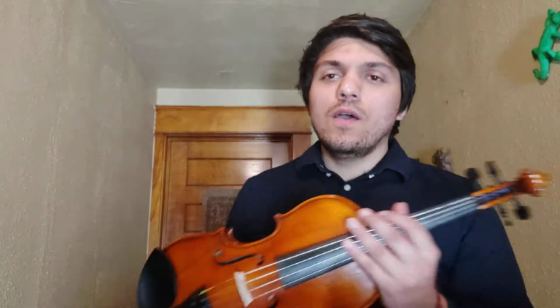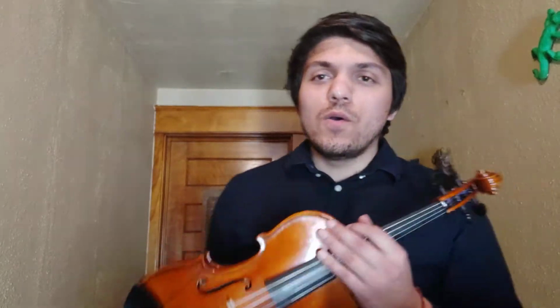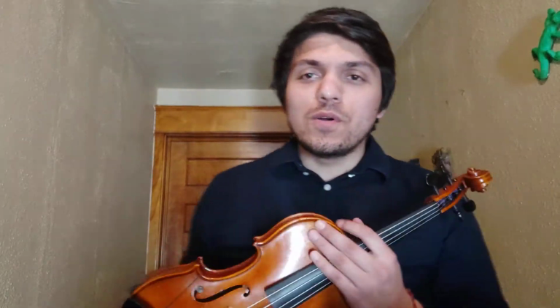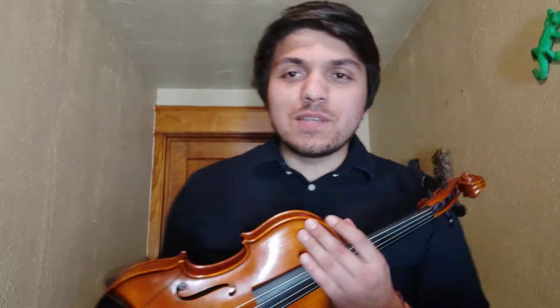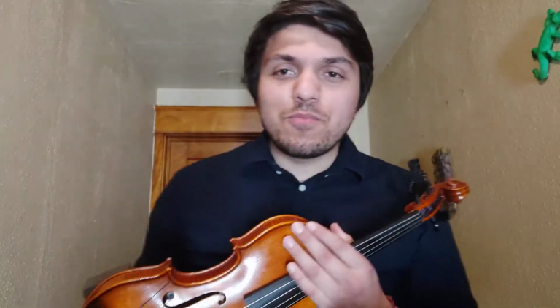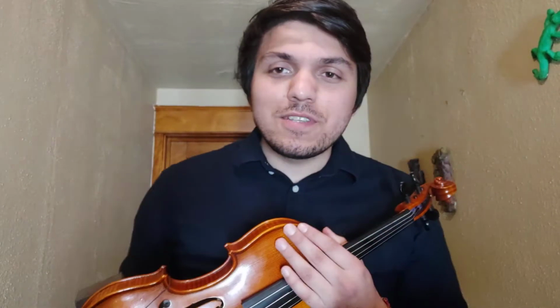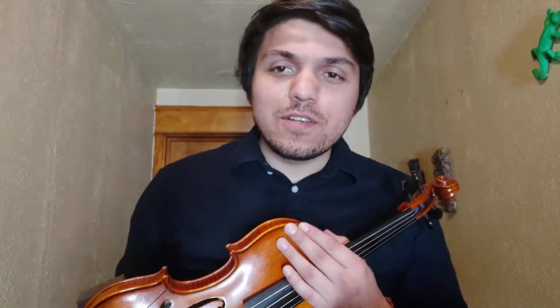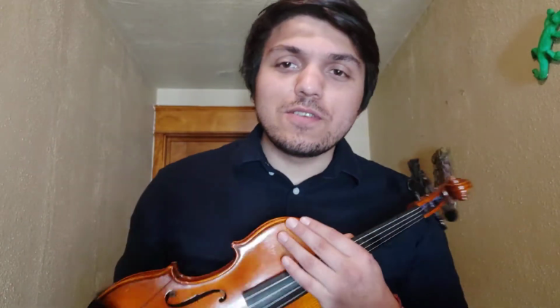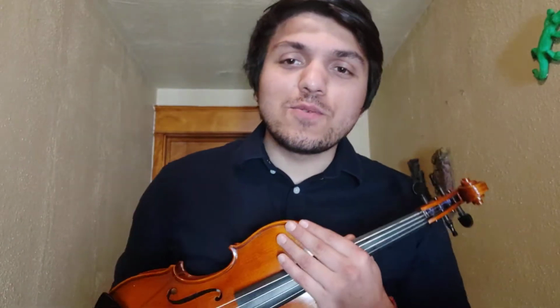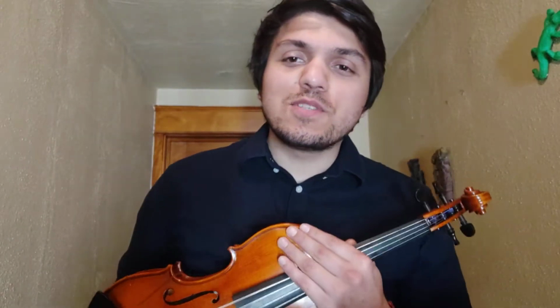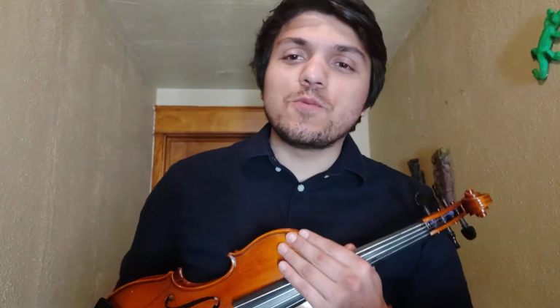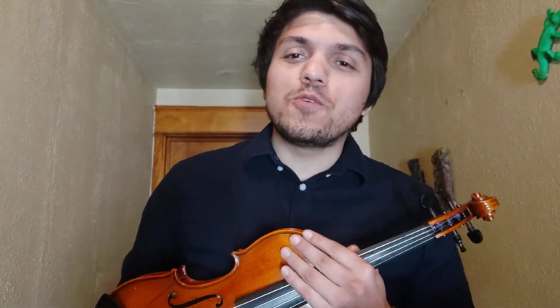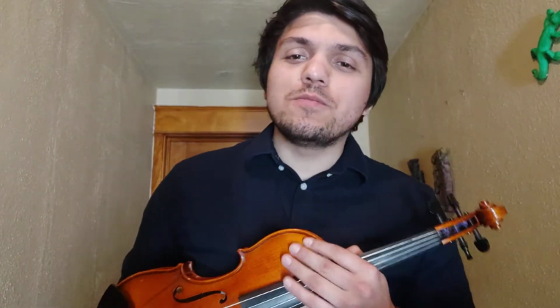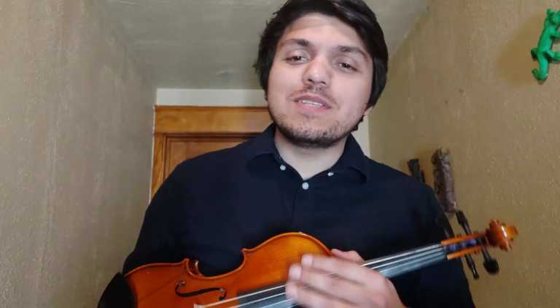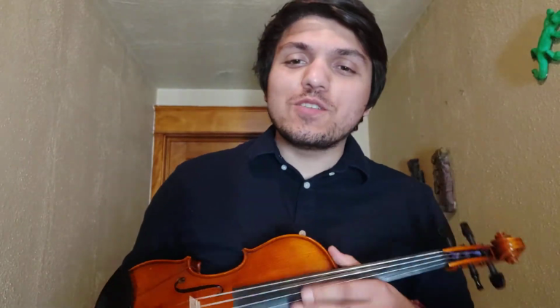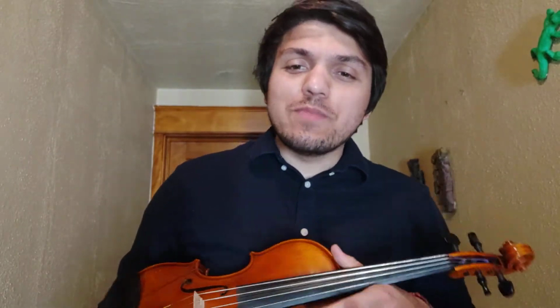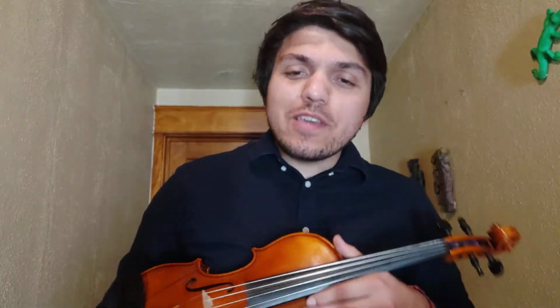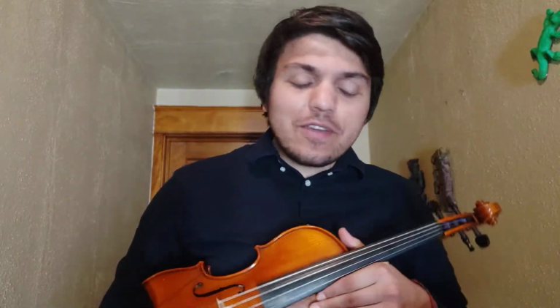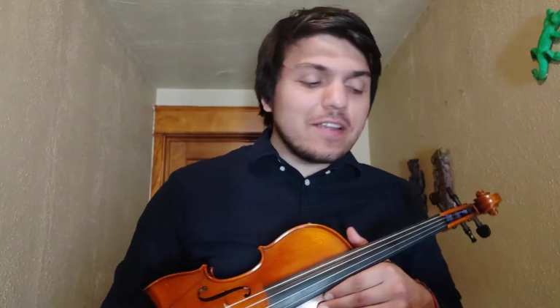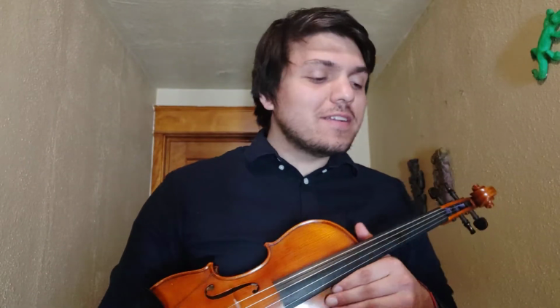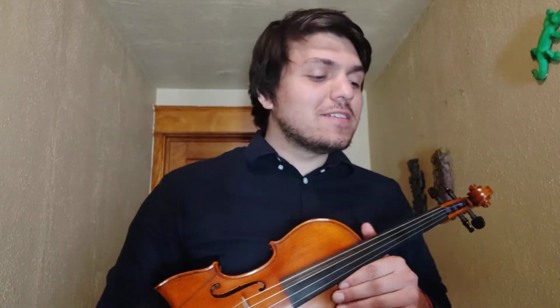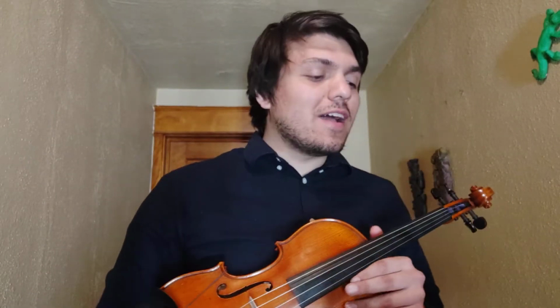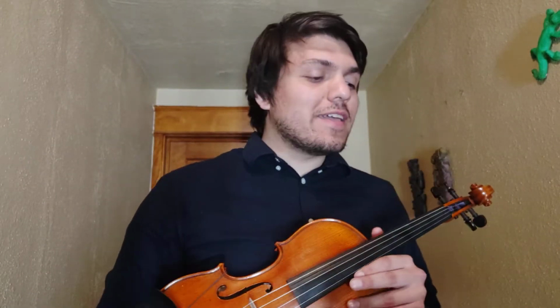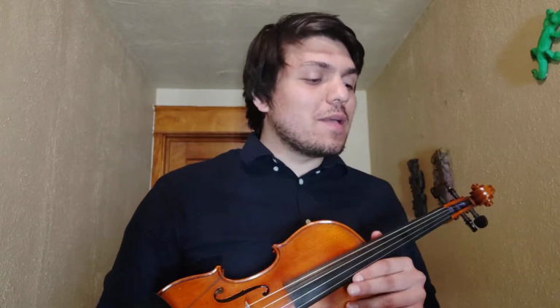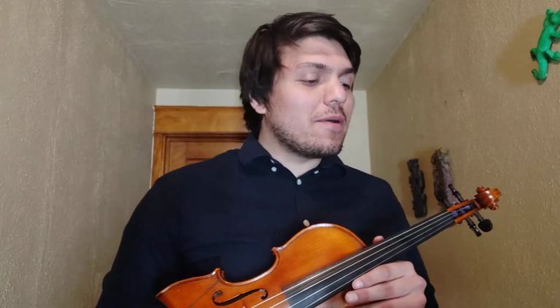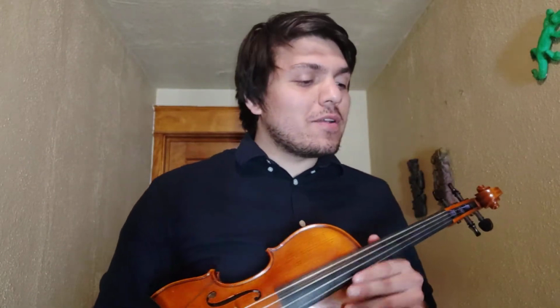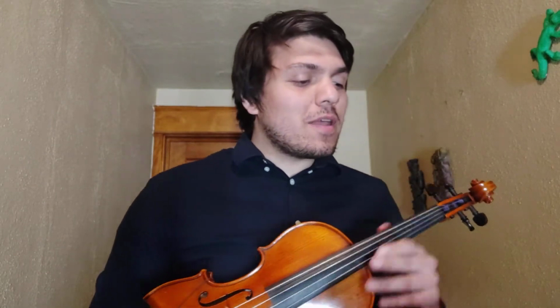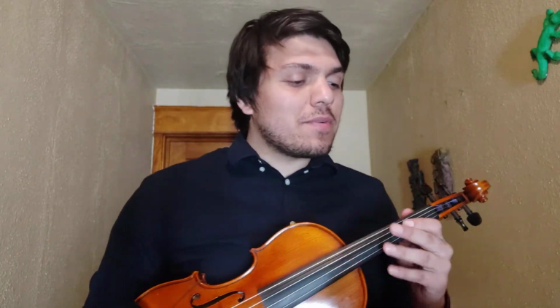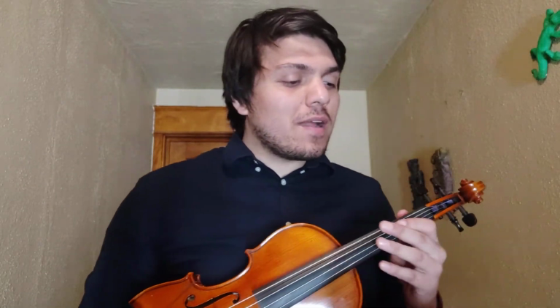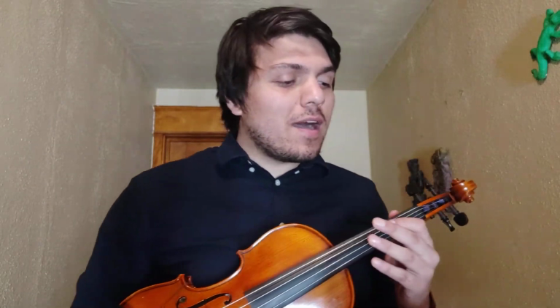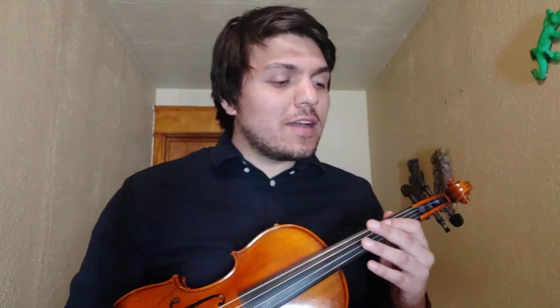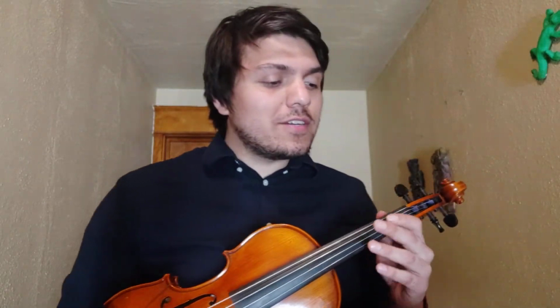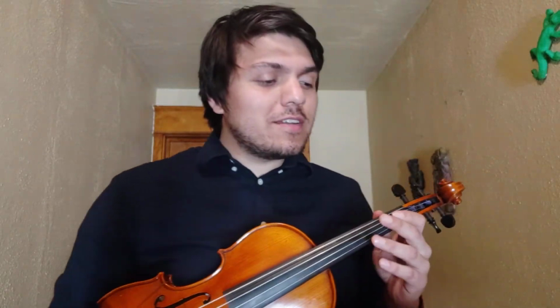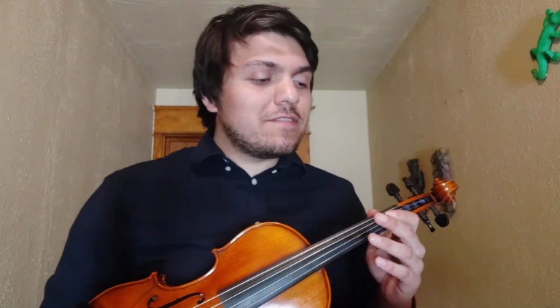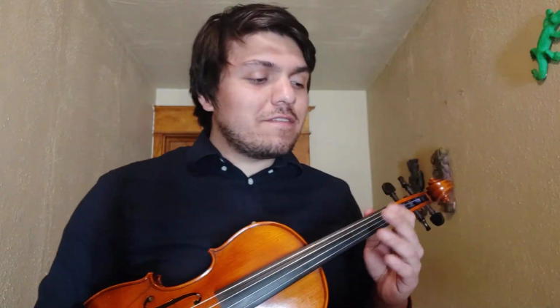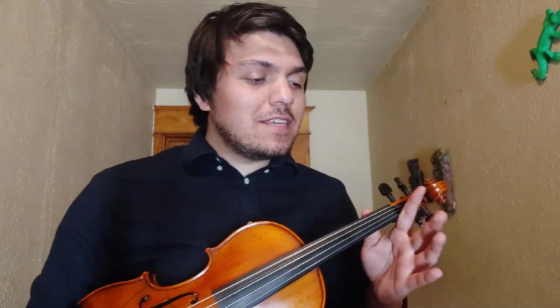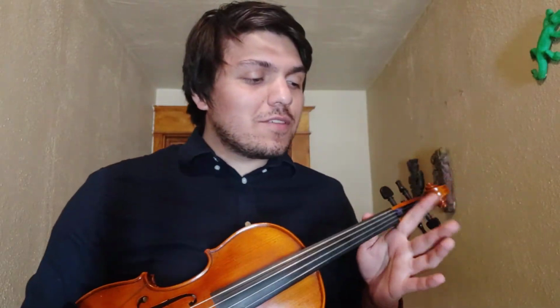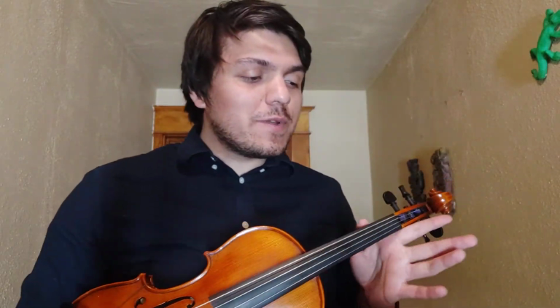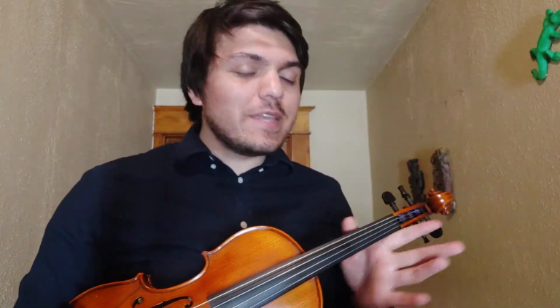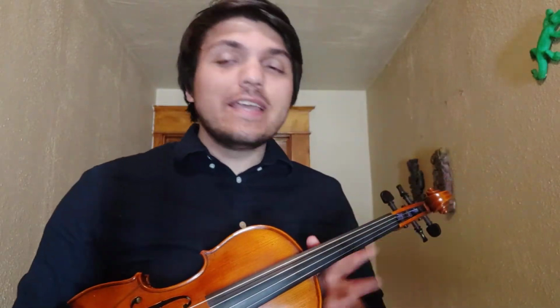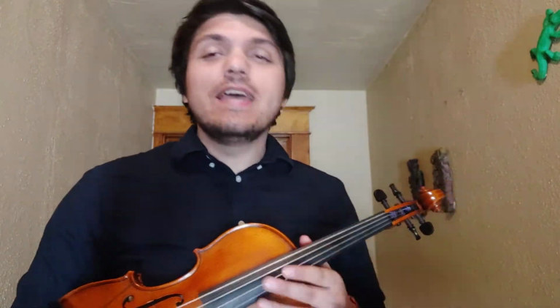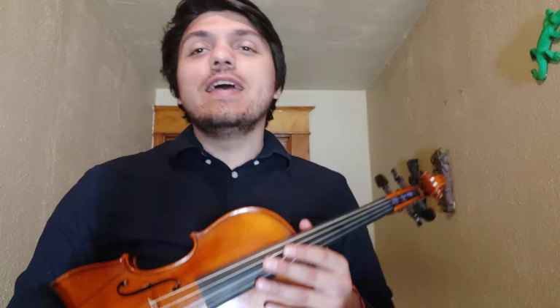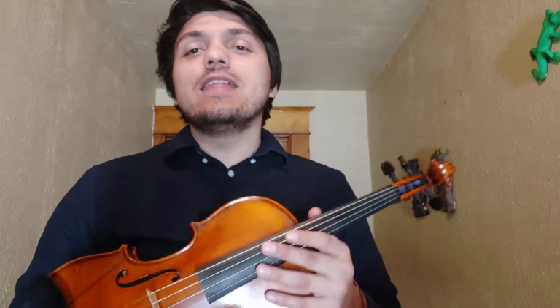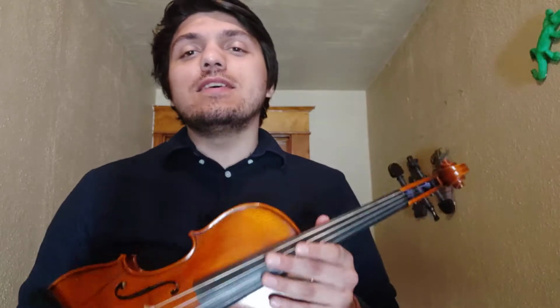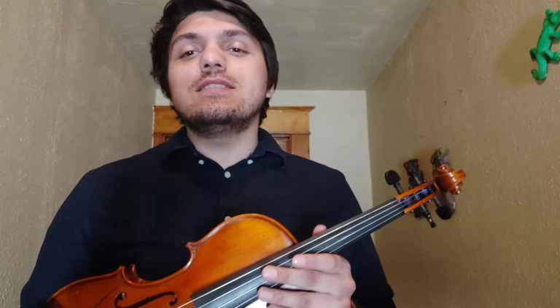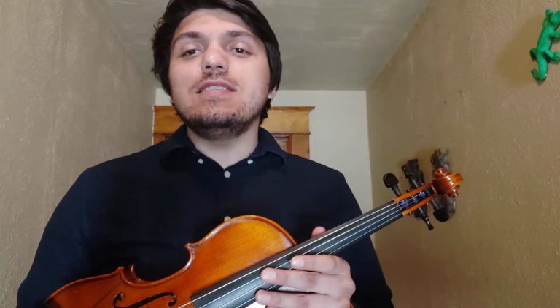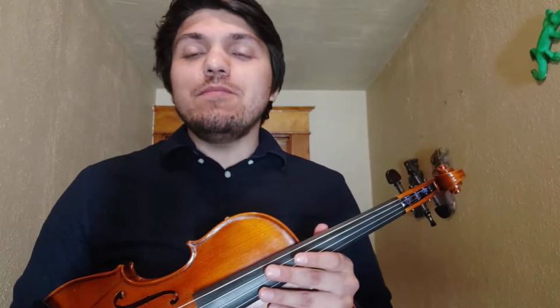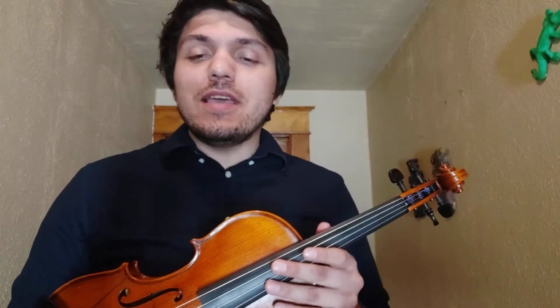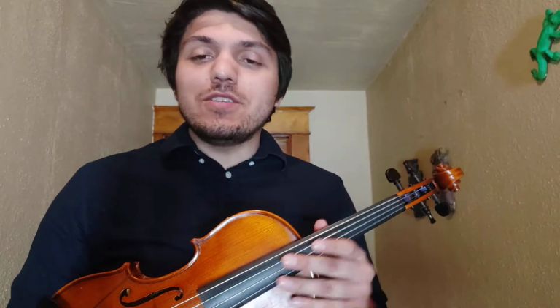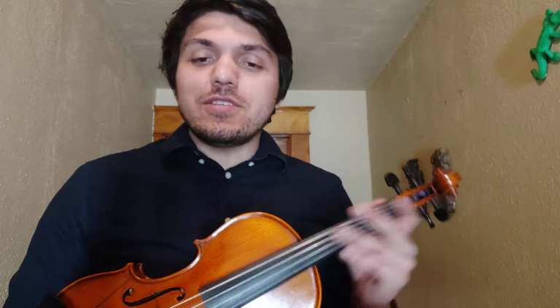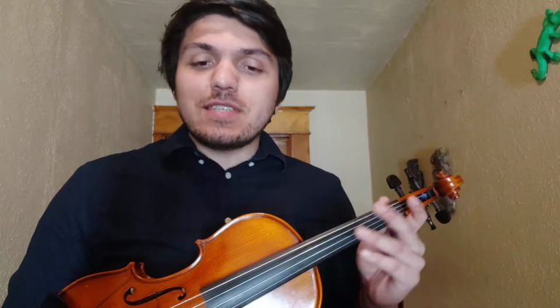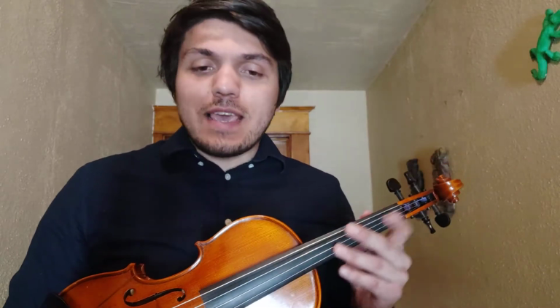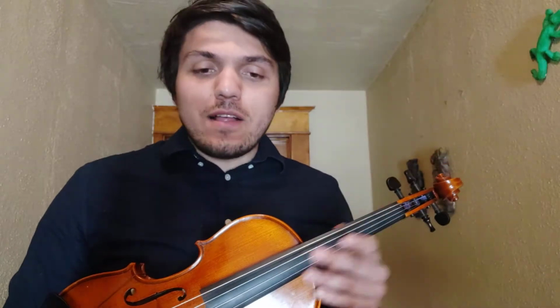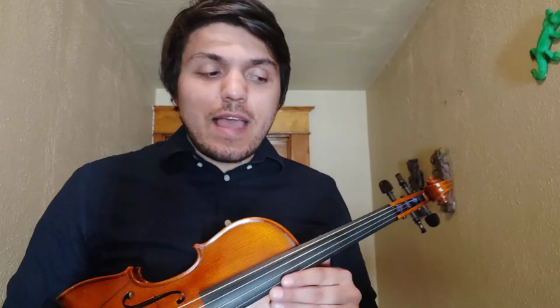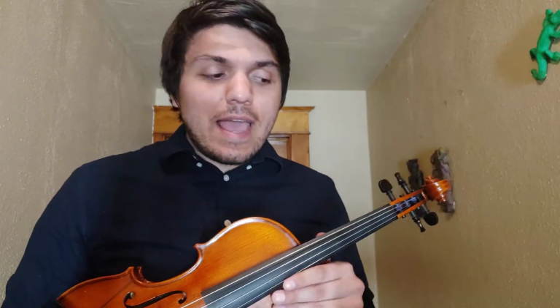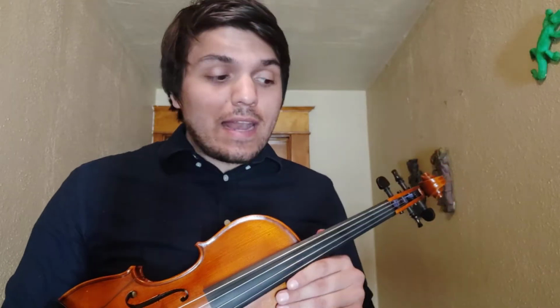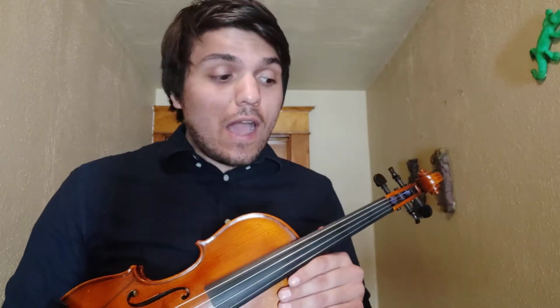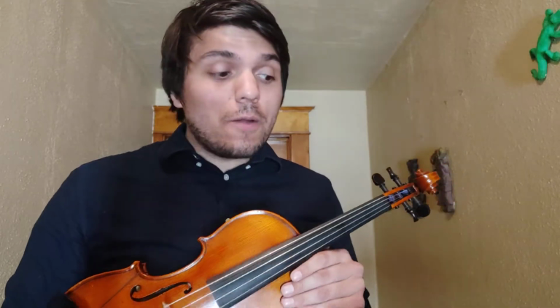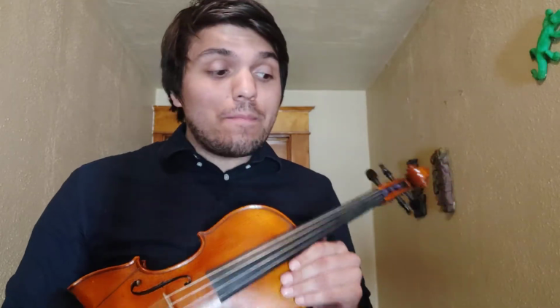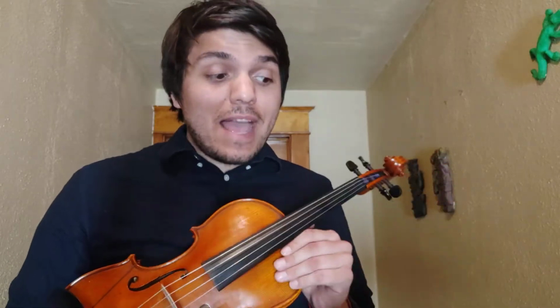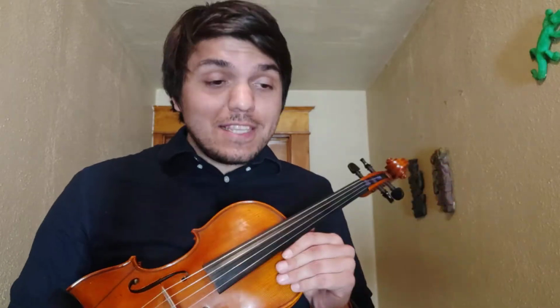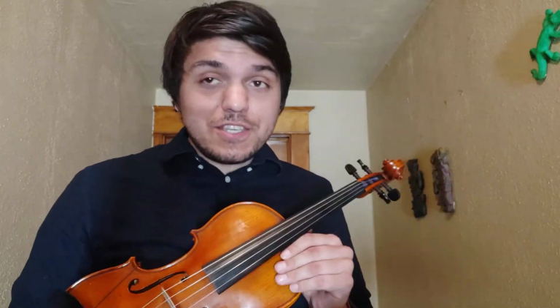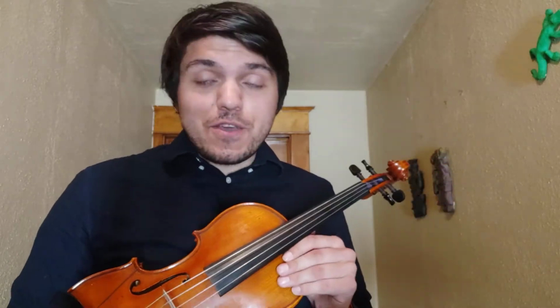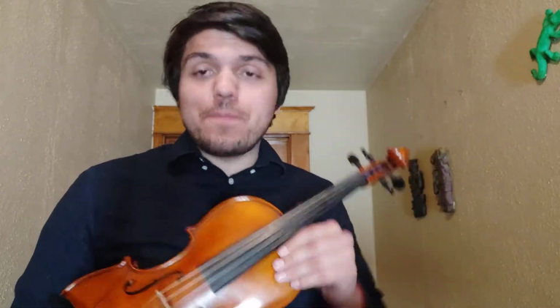What's up boys and girls, what's up world. Mr. Mikko here talking about number 153, the C major scale and arpeggio.